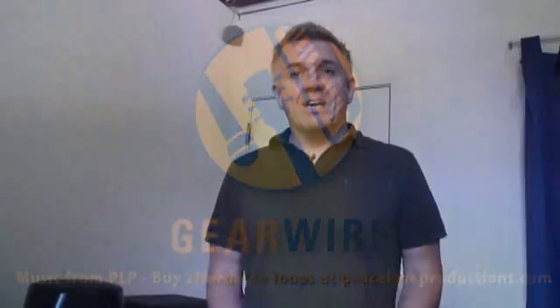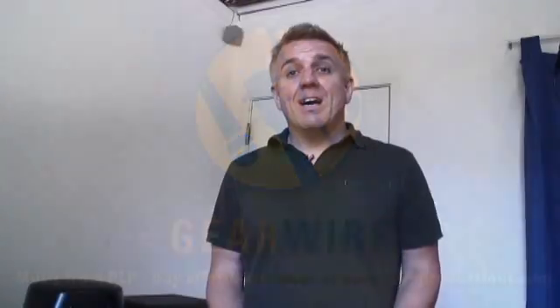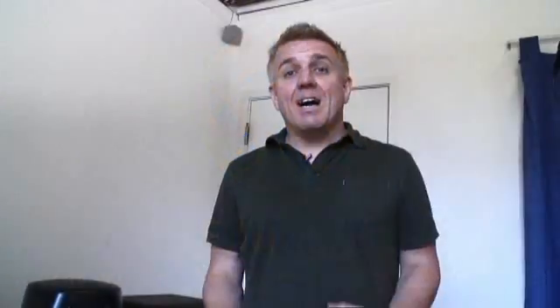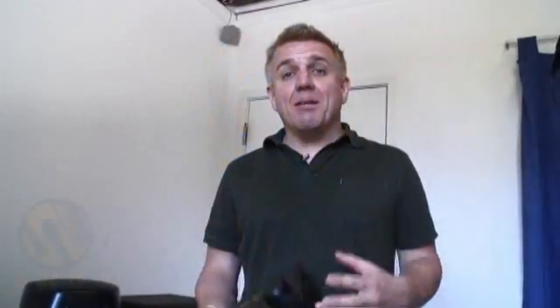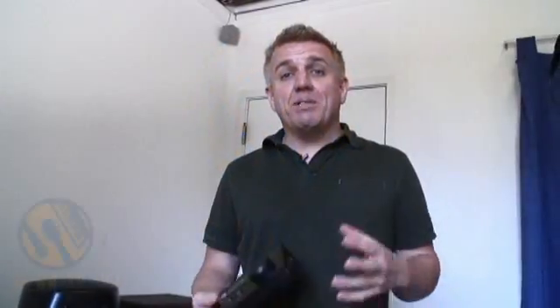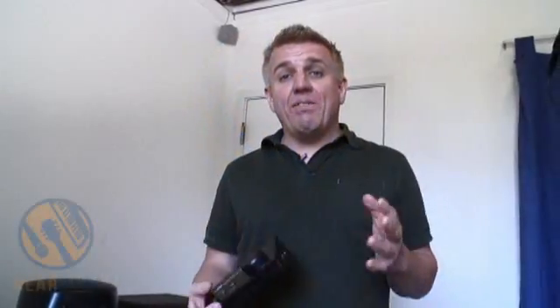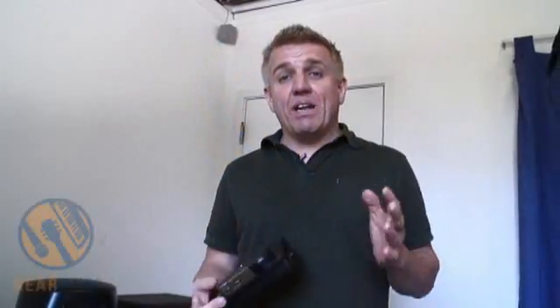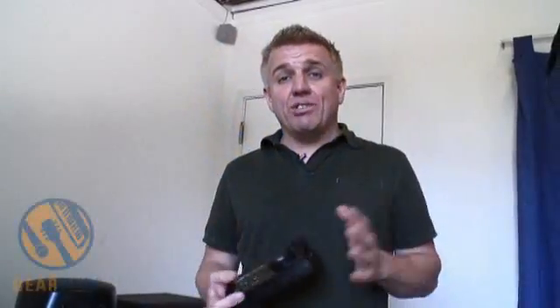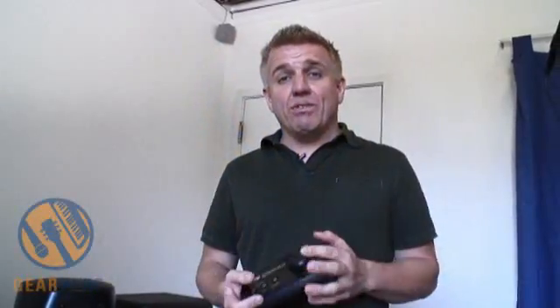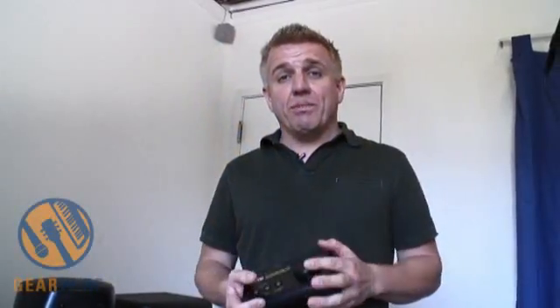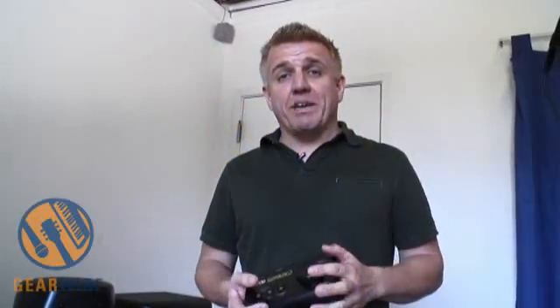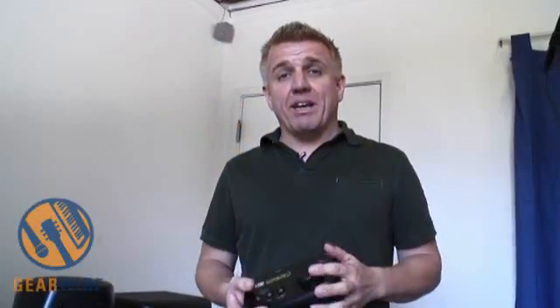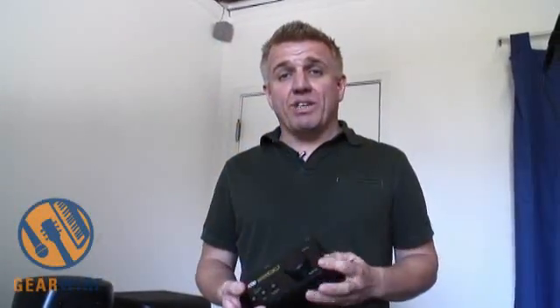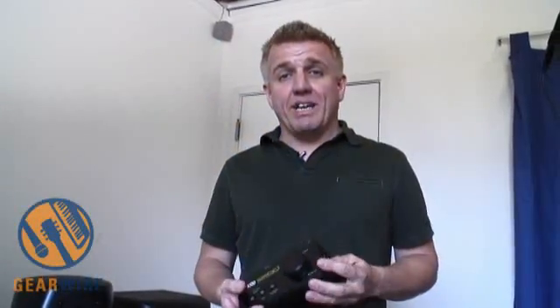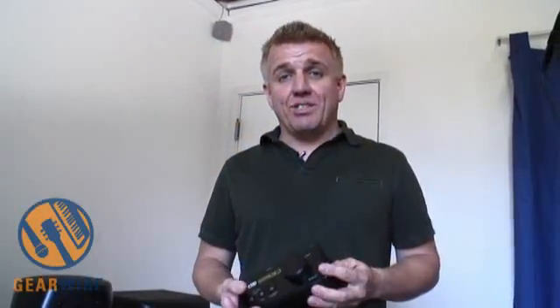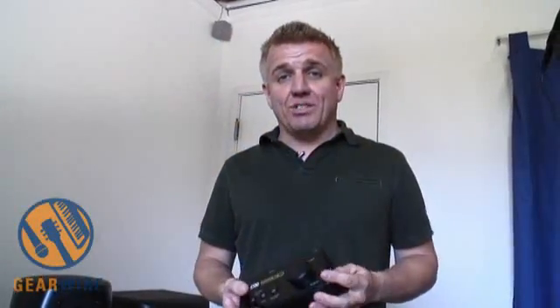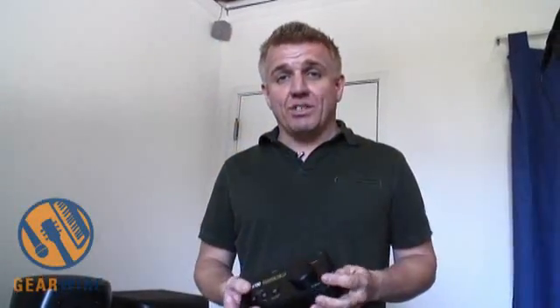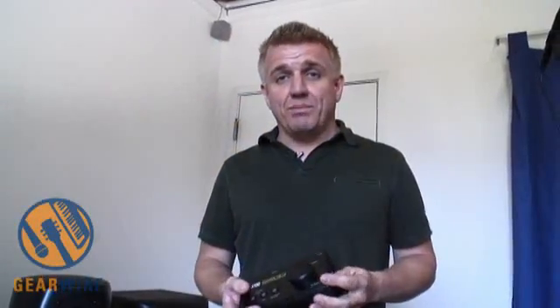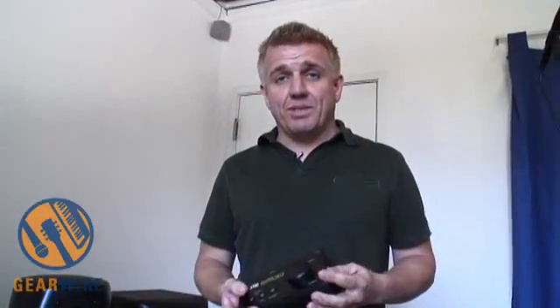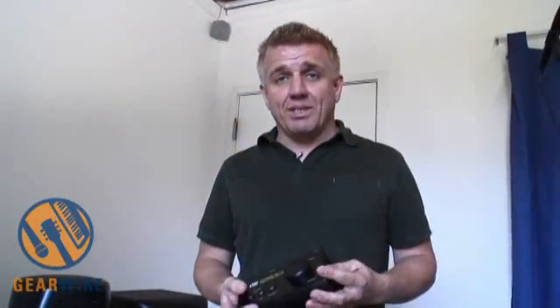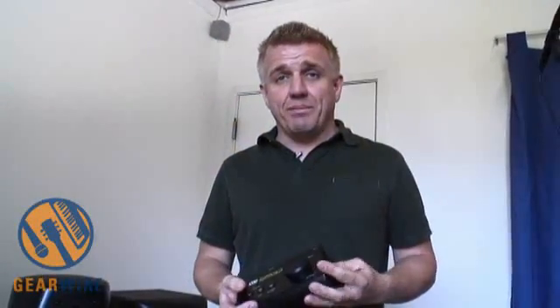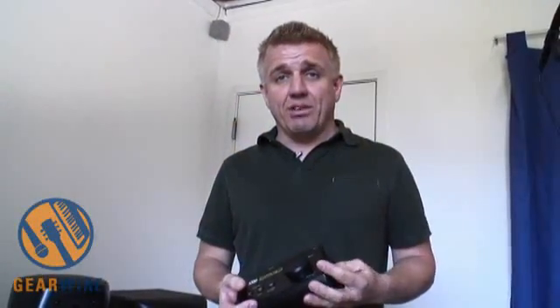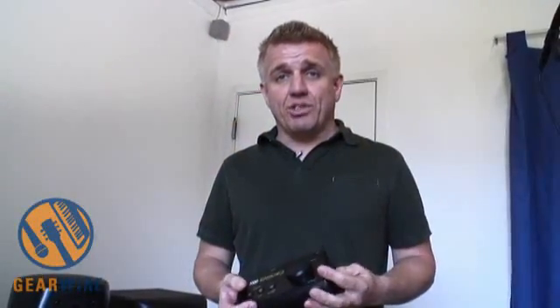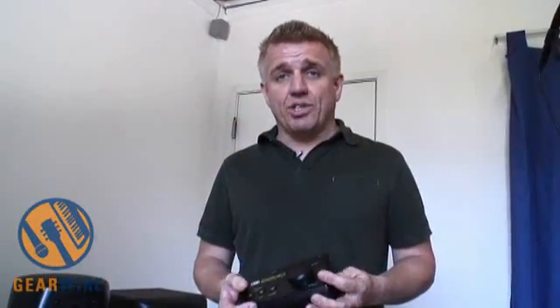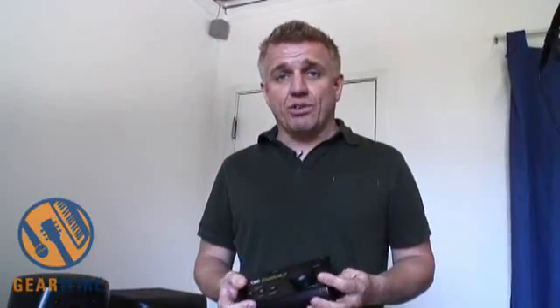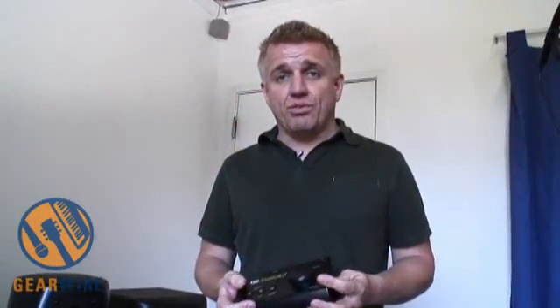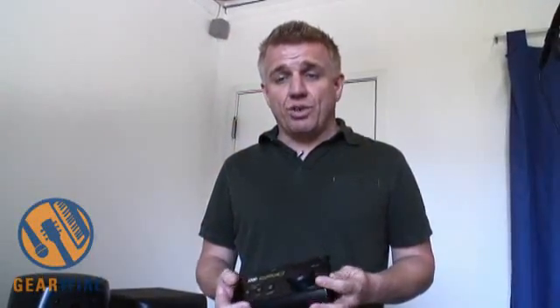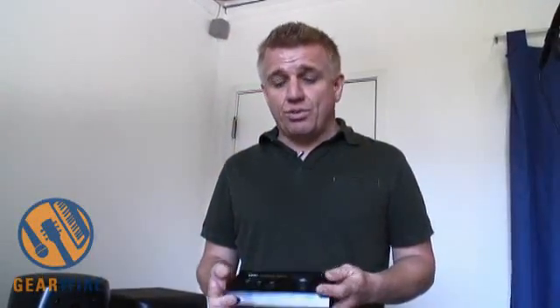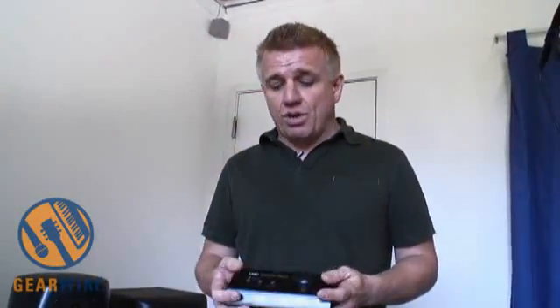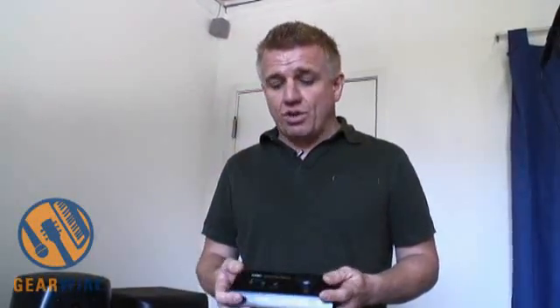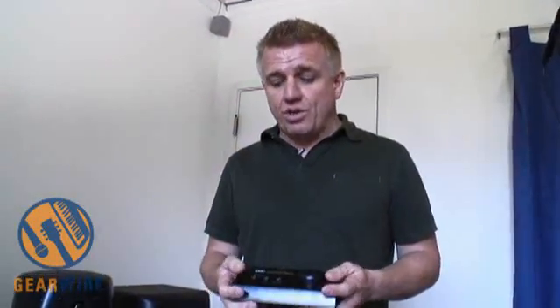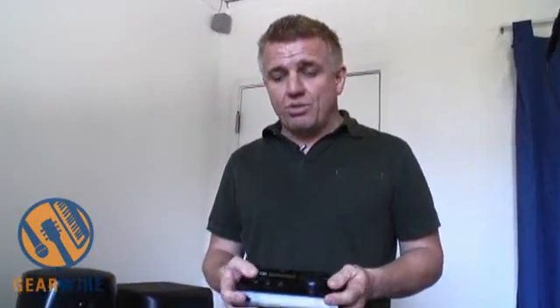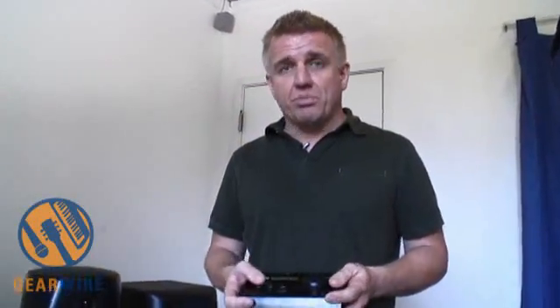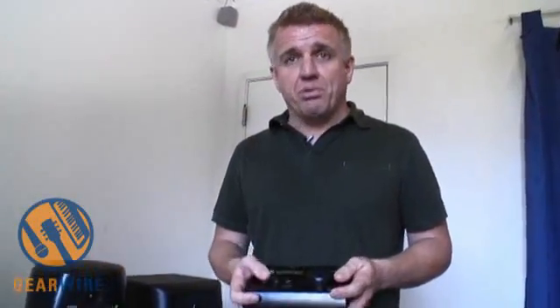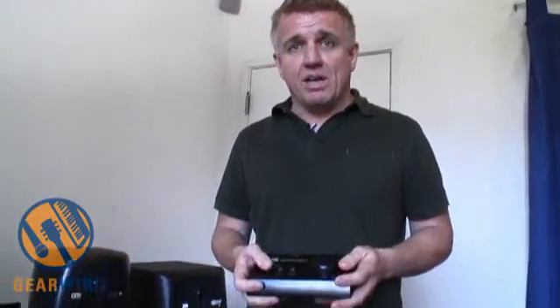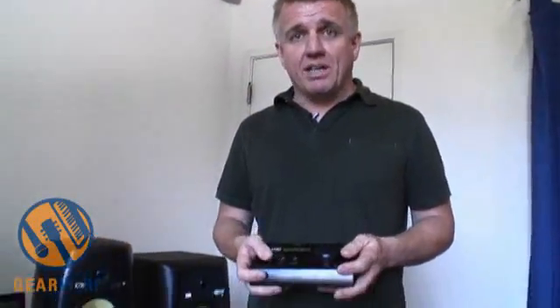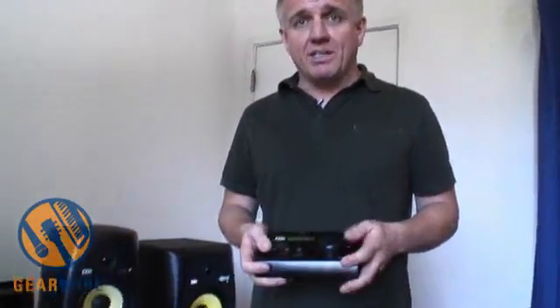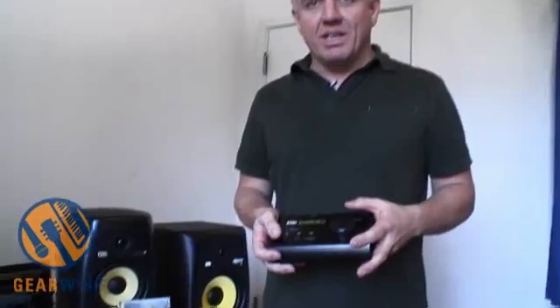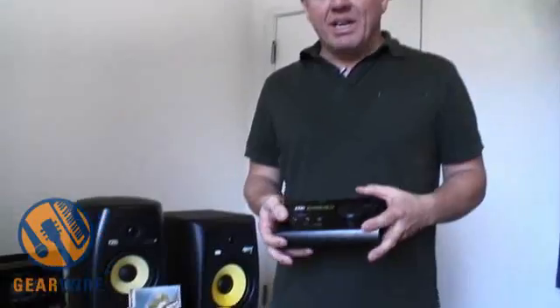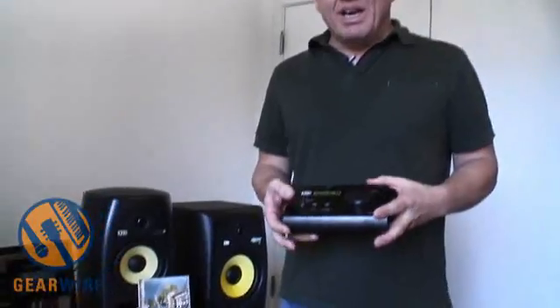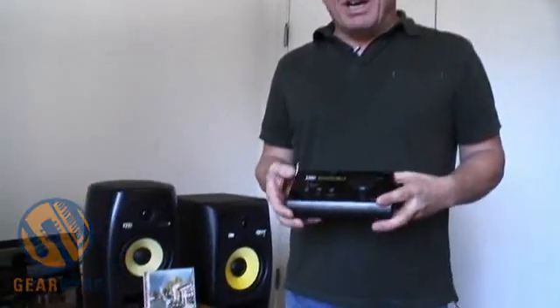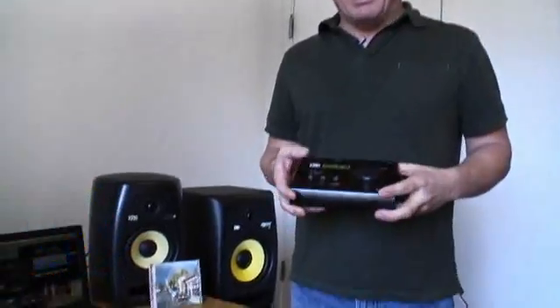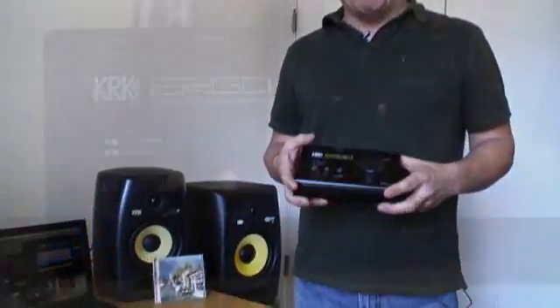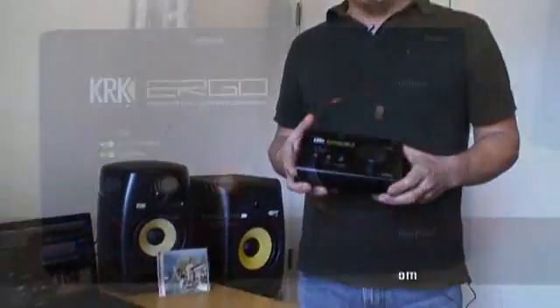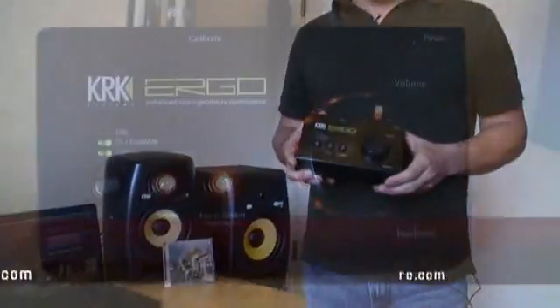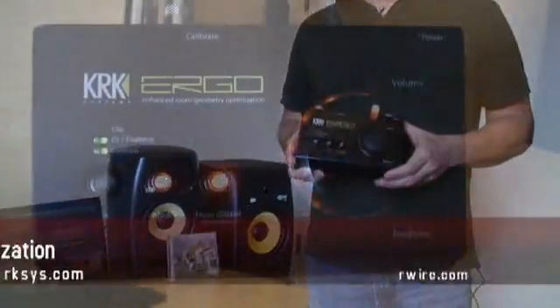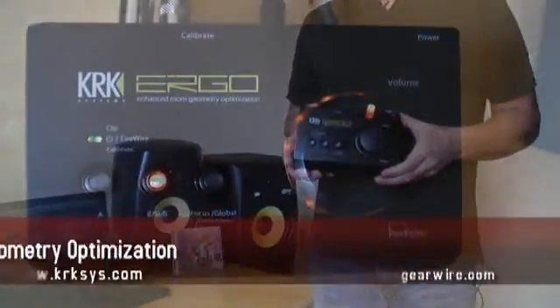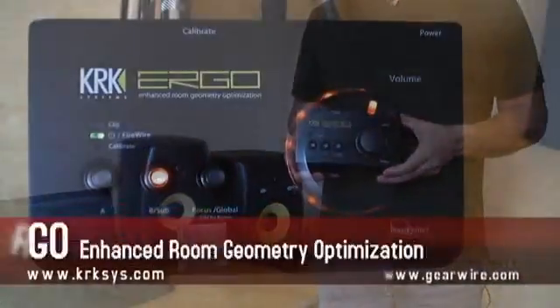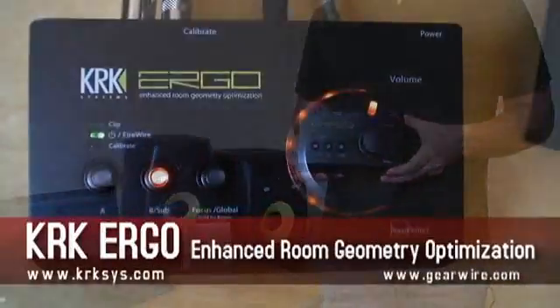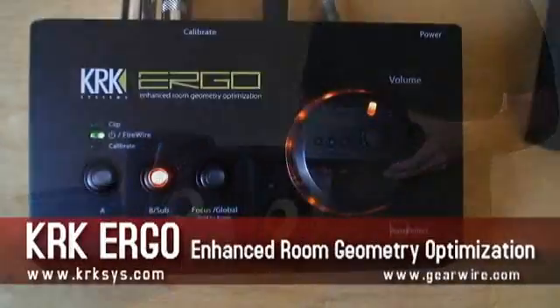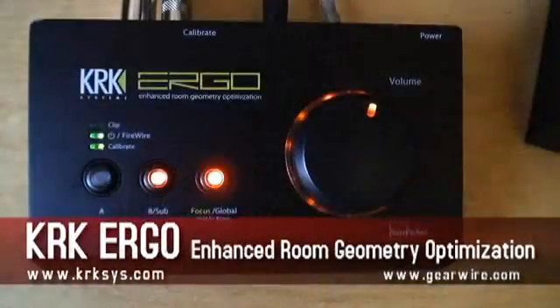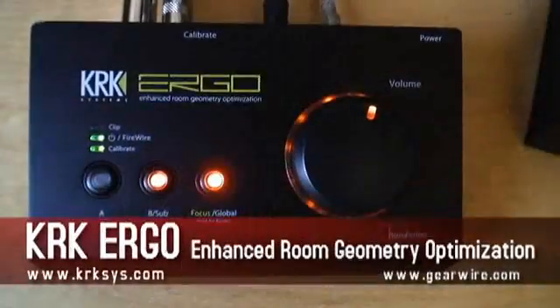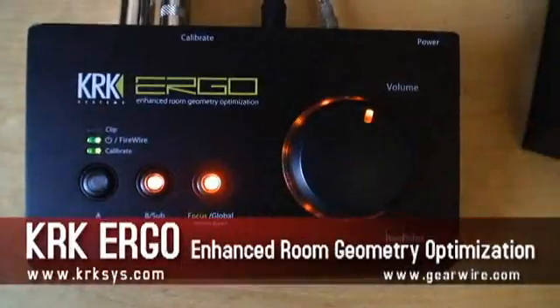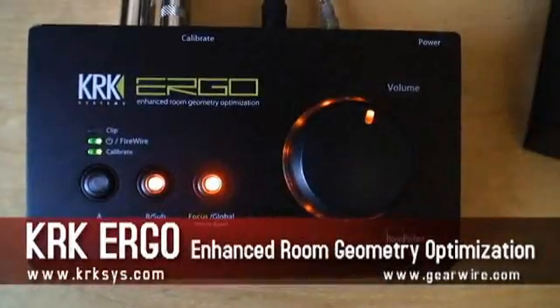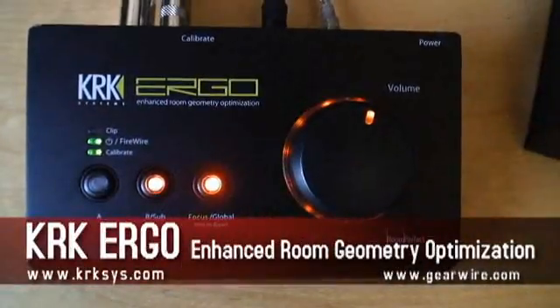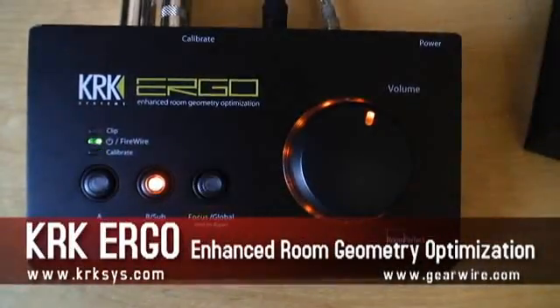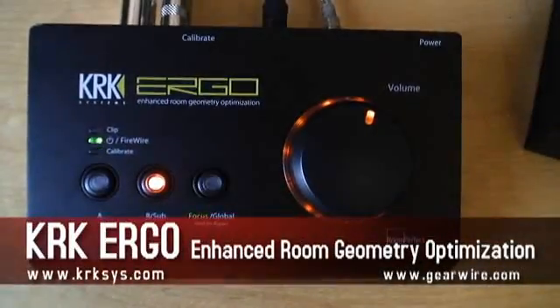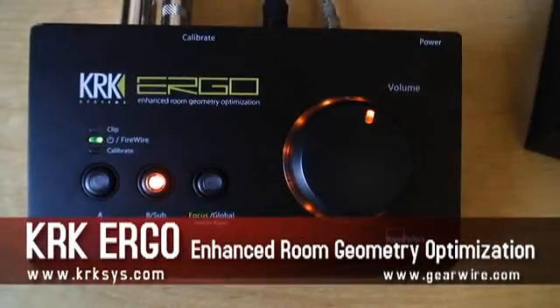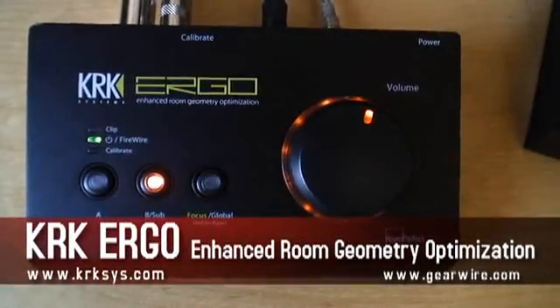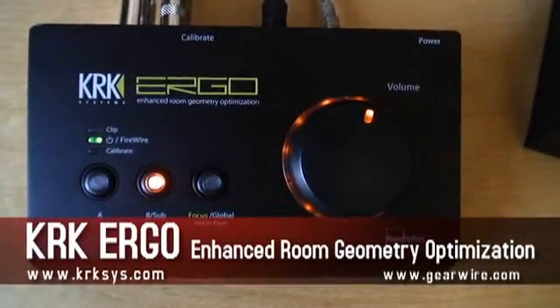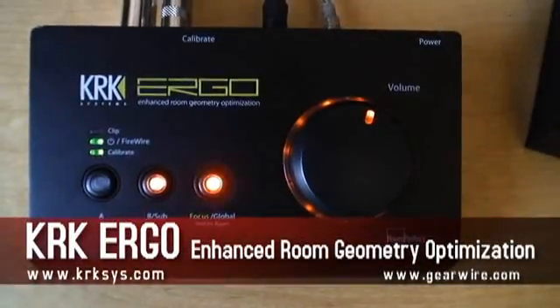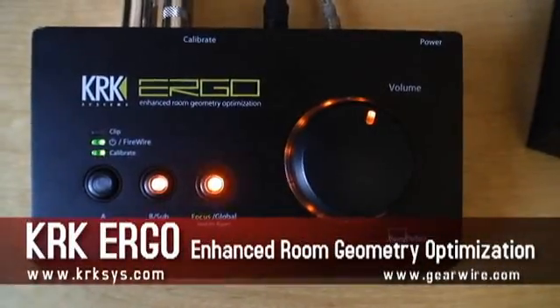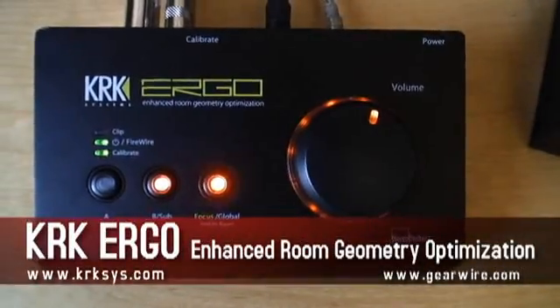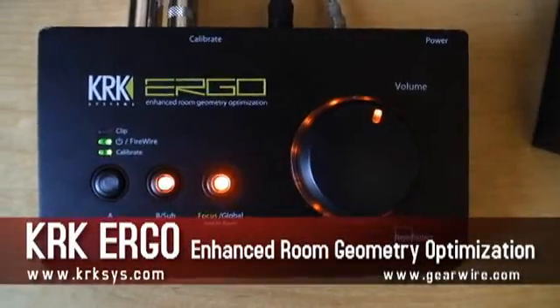Hi, I'm Dave Hetrick from KRK Systems. I'm here to show you our newest product, which is the Ergo Room Correction Device.